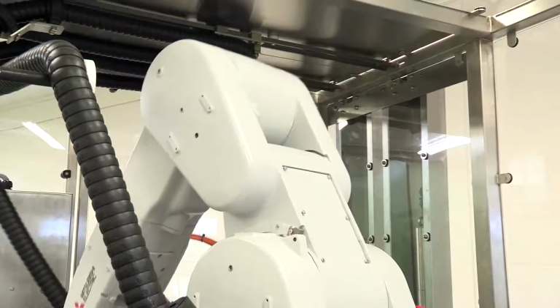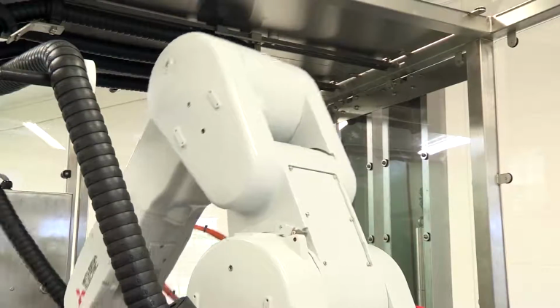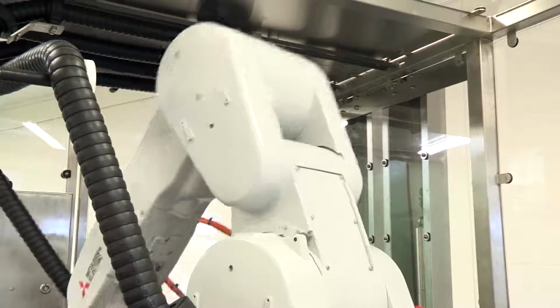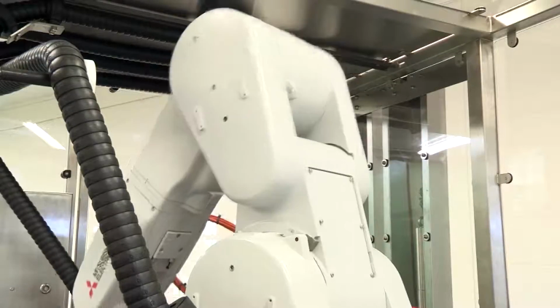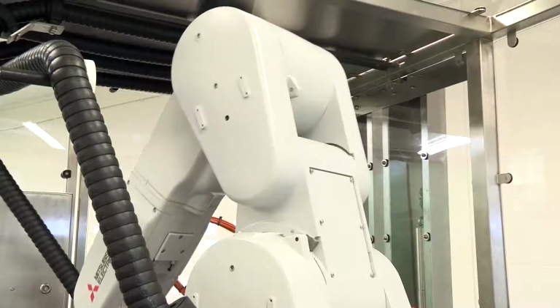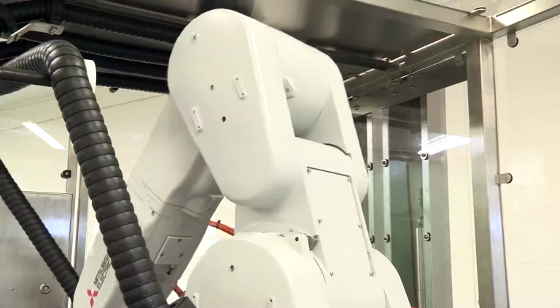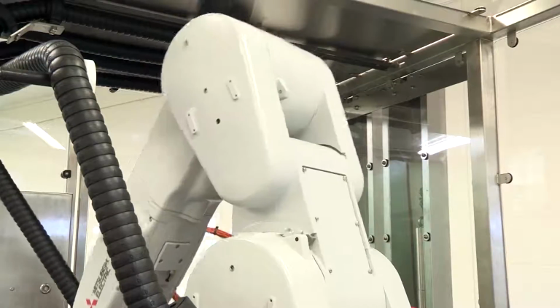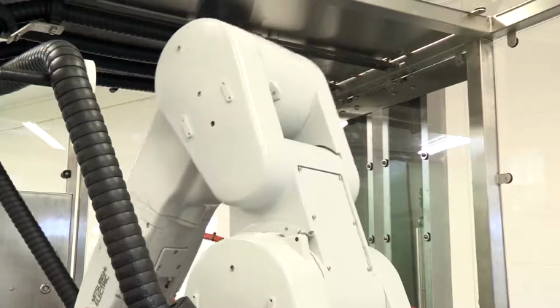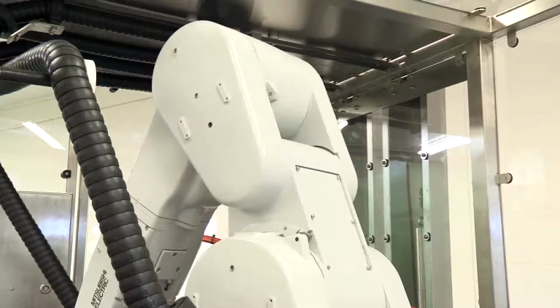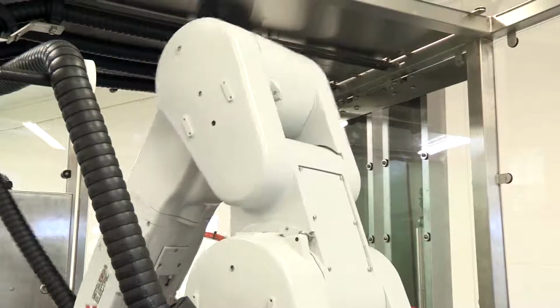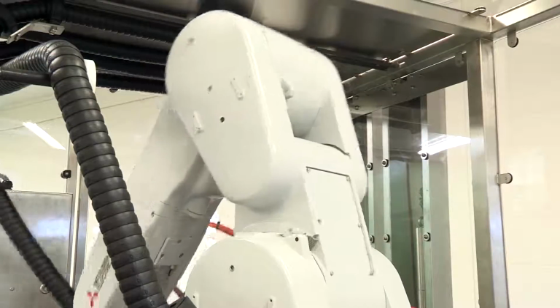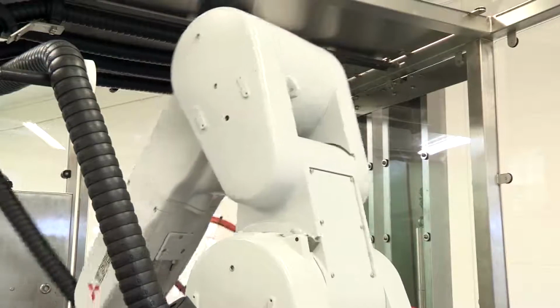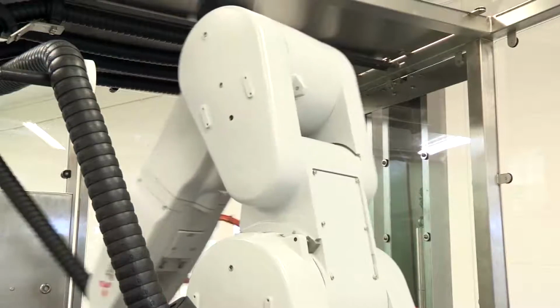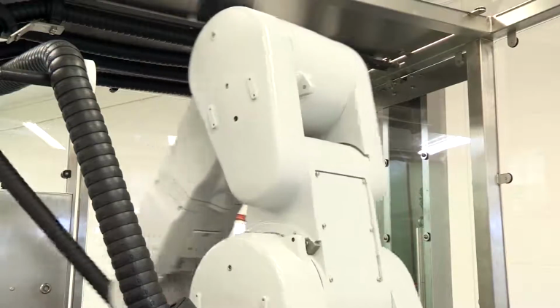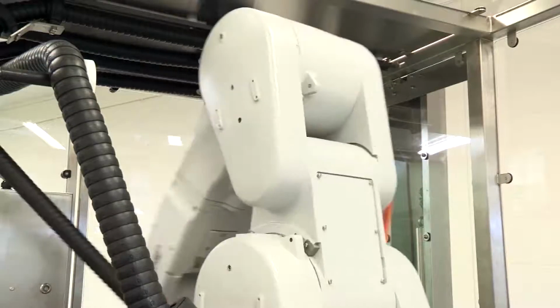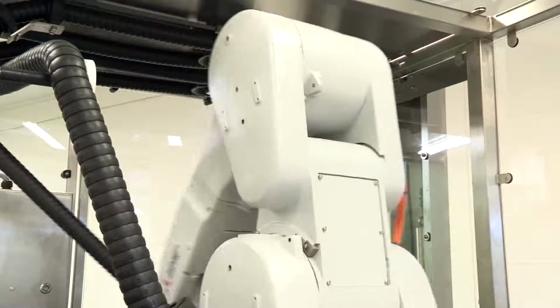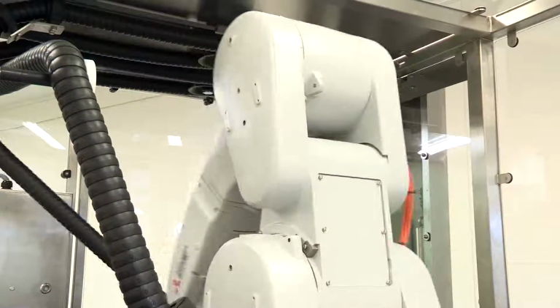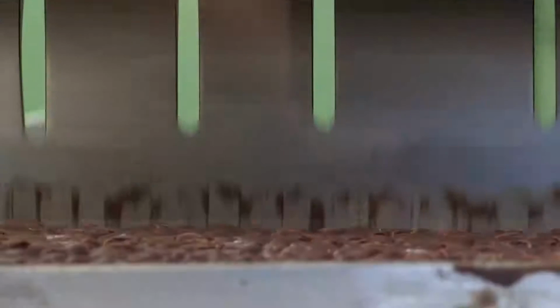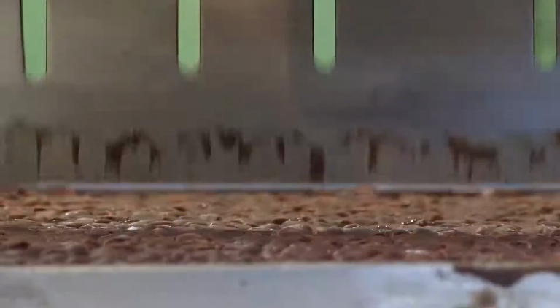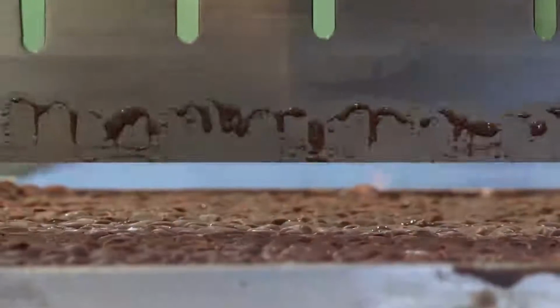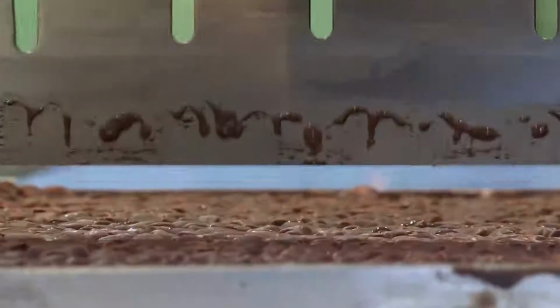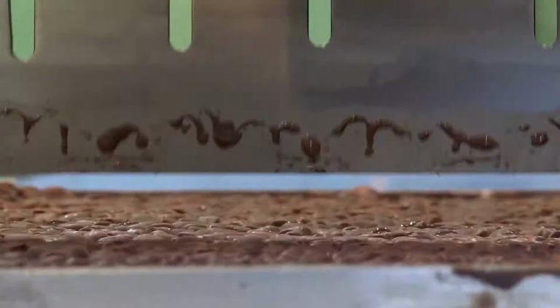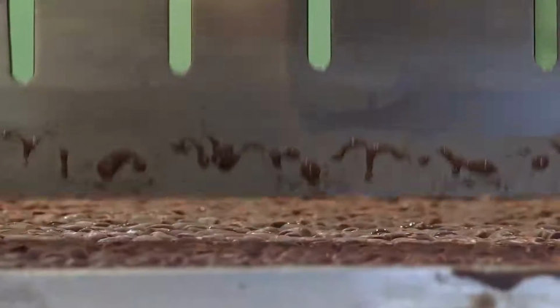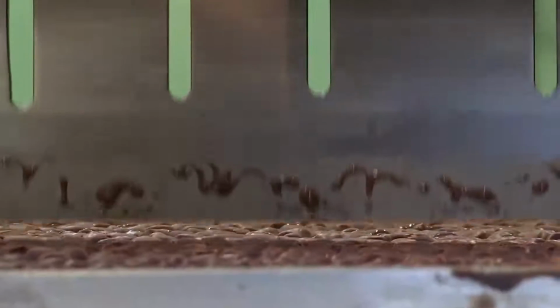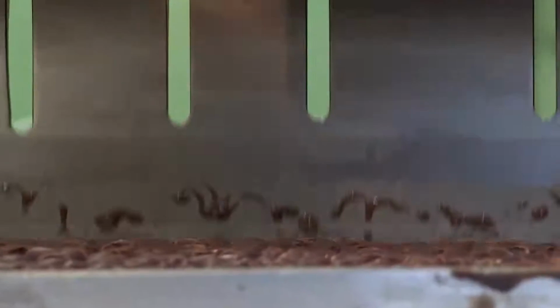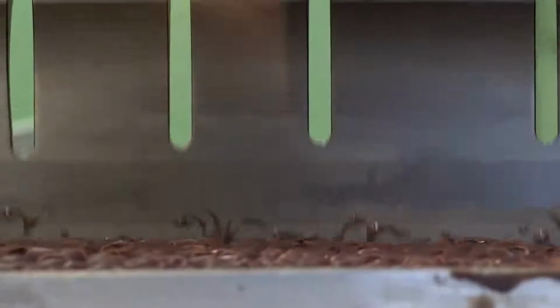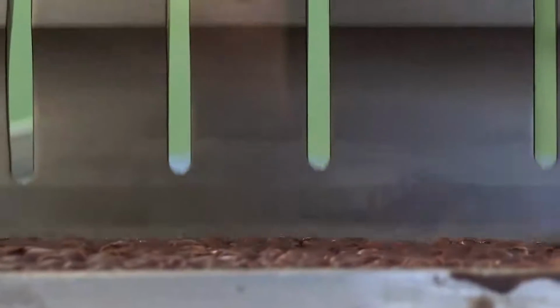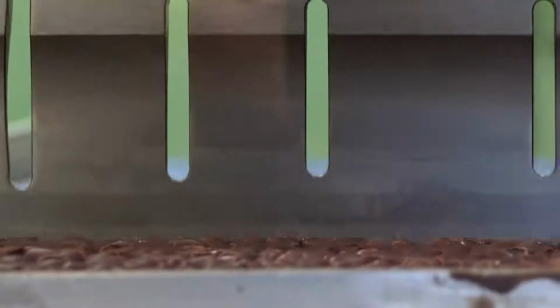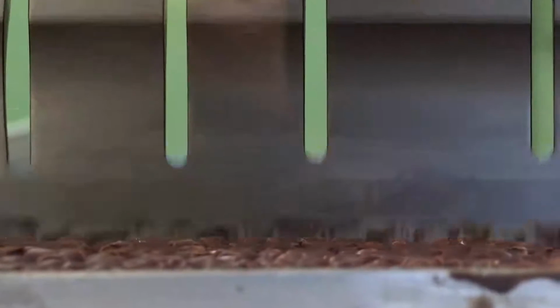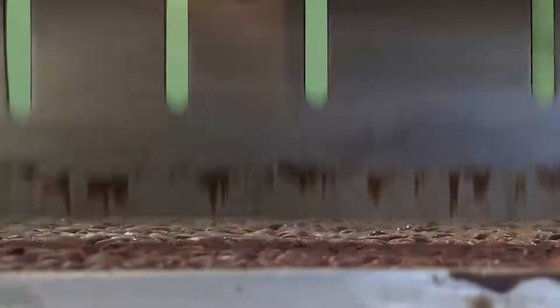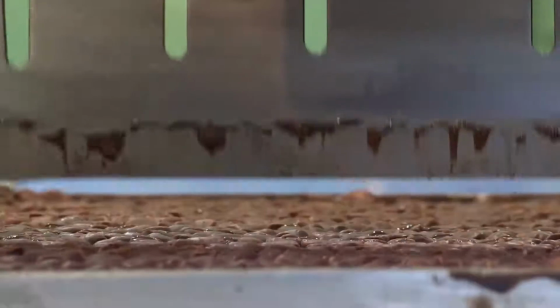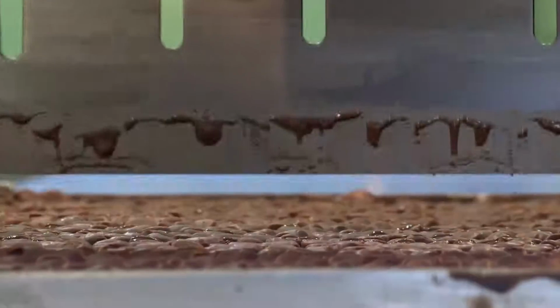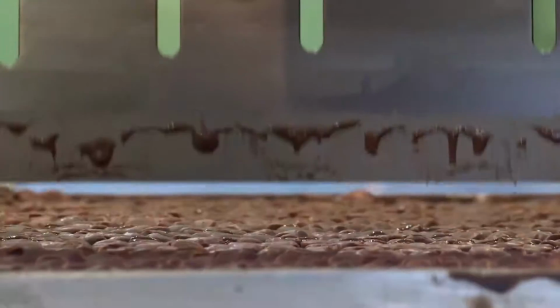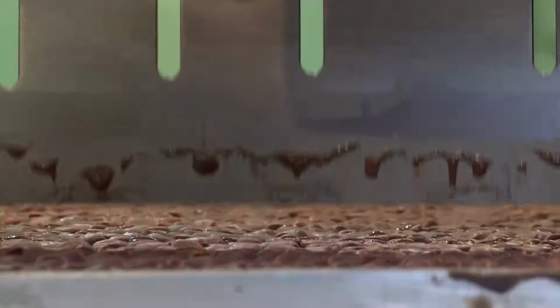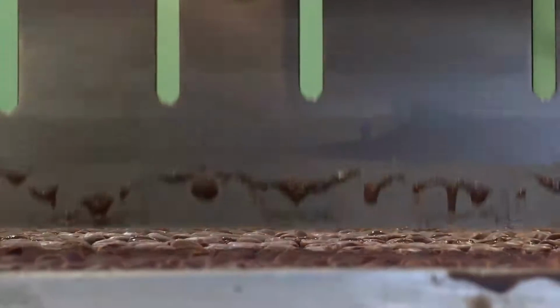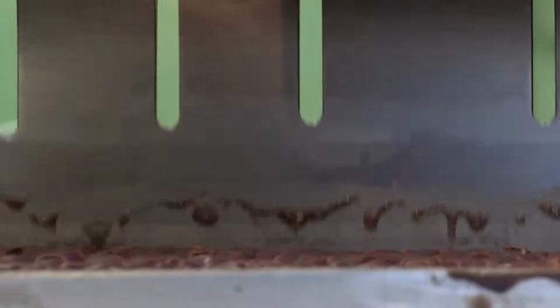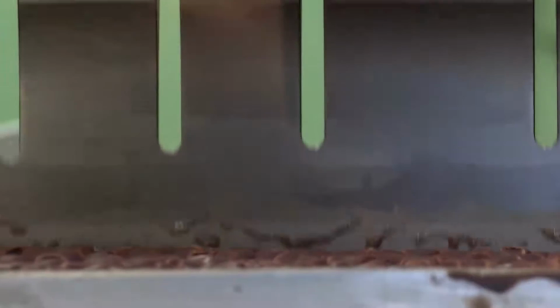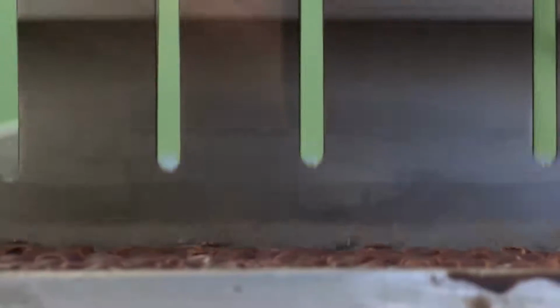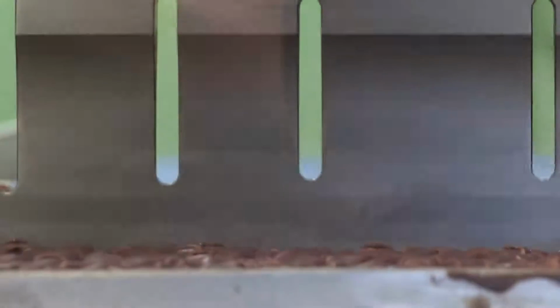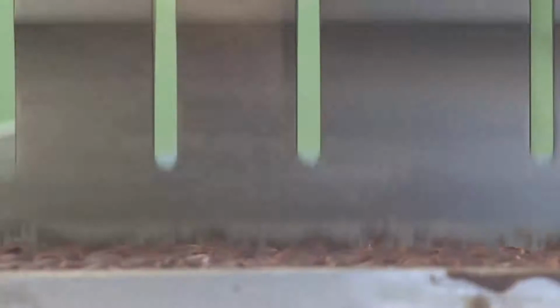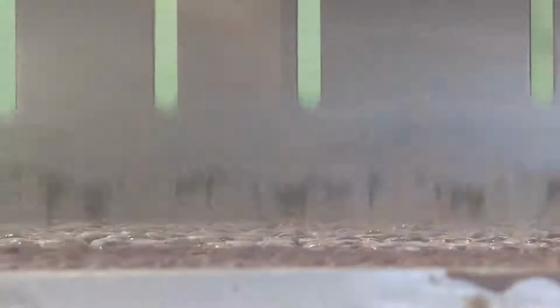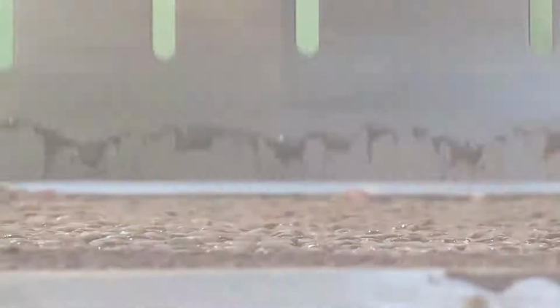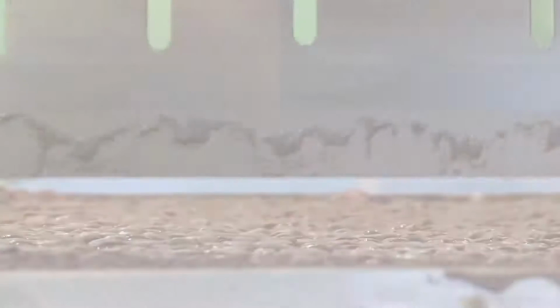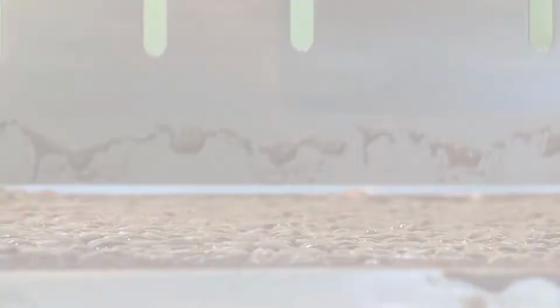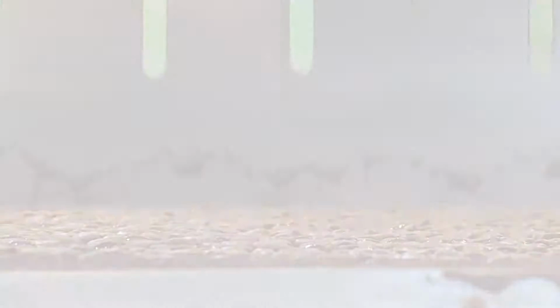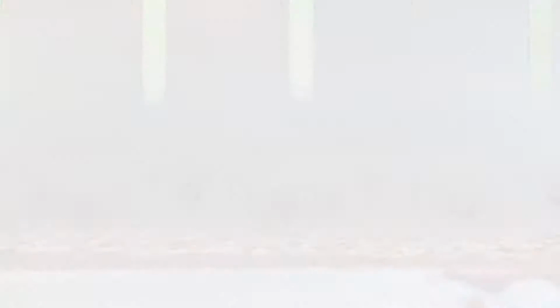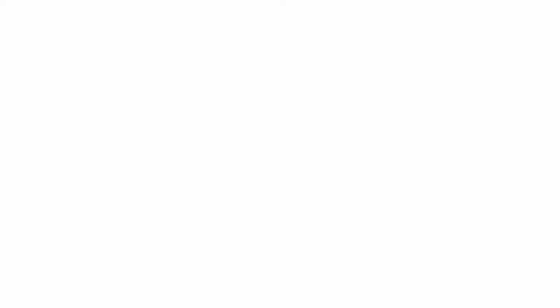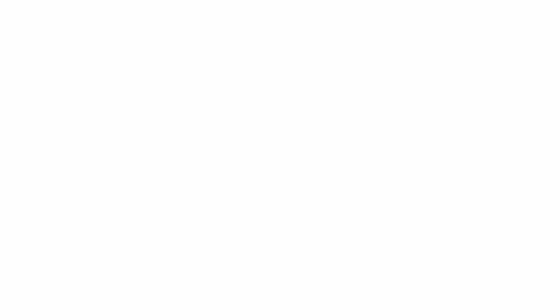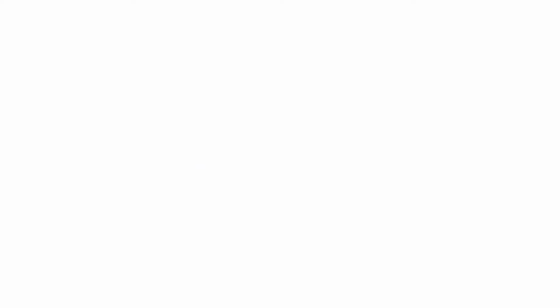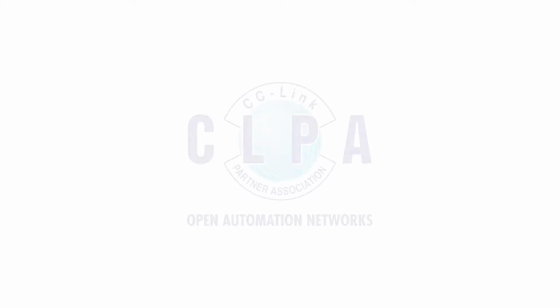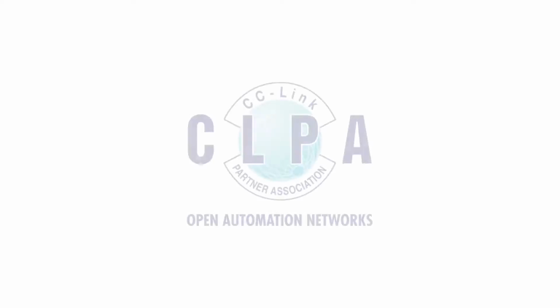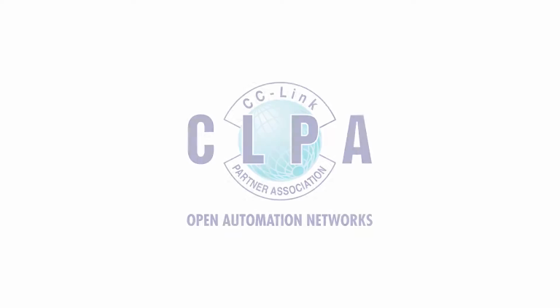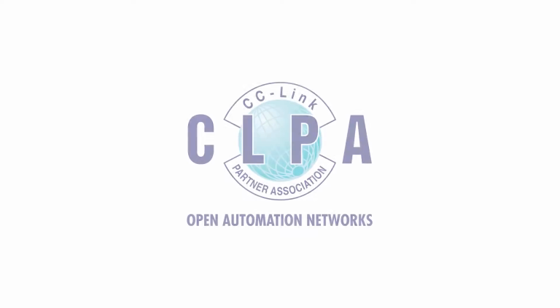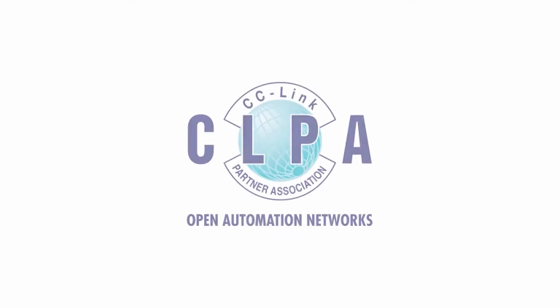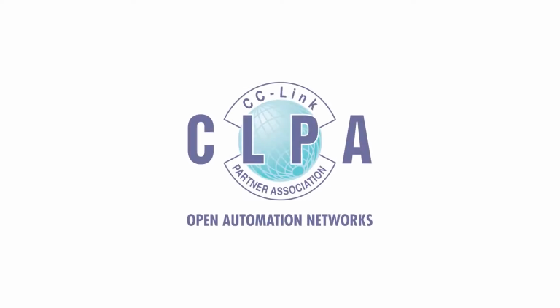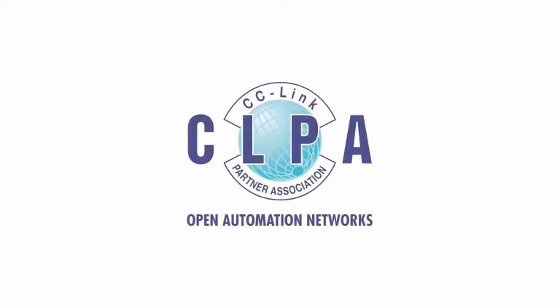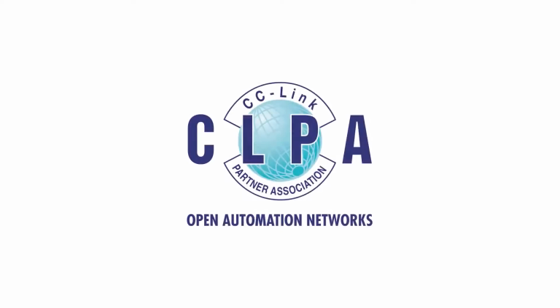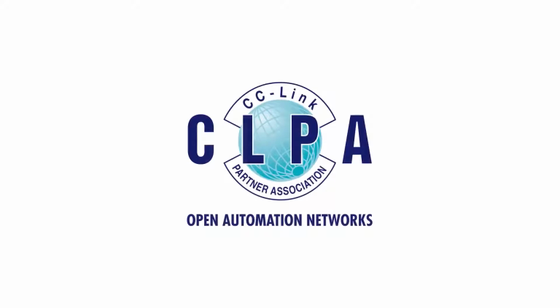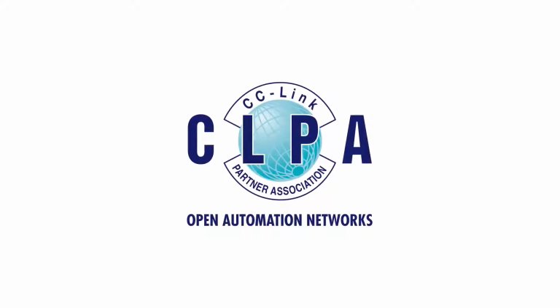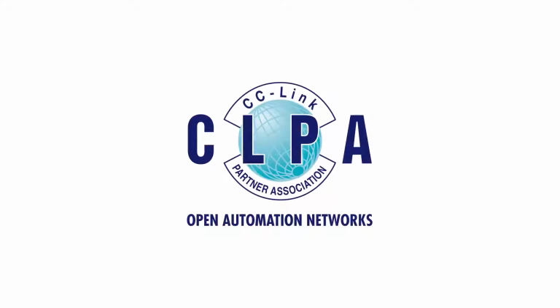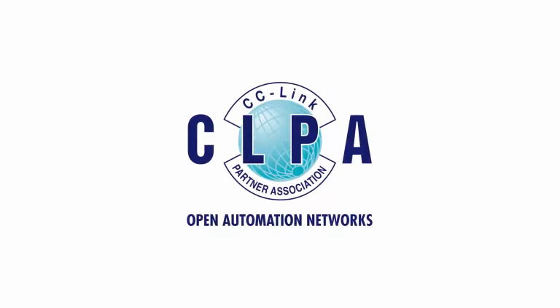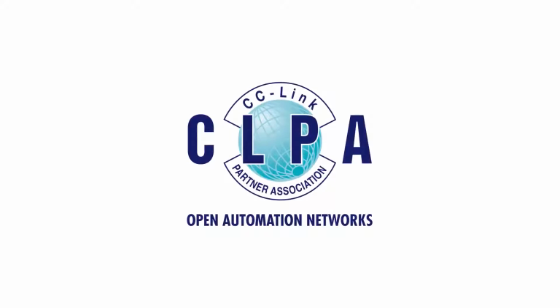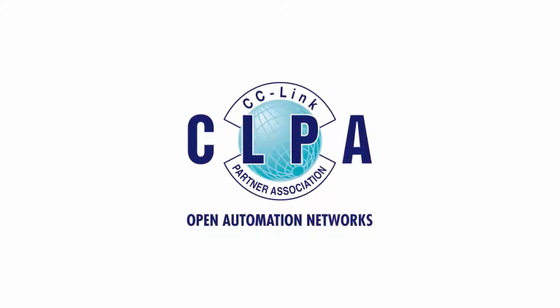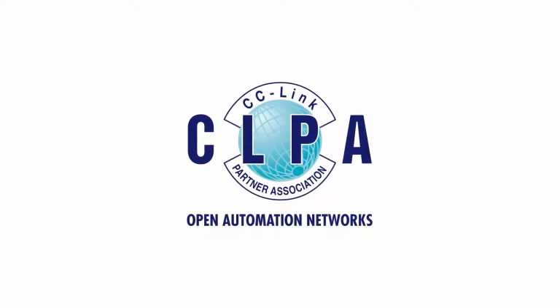With so many companies involved and such a strong presence in Asia, getting on board with CLPA could really benefit your business.